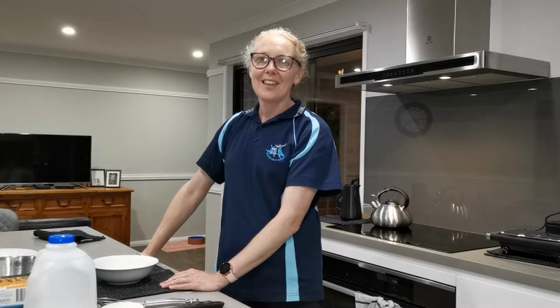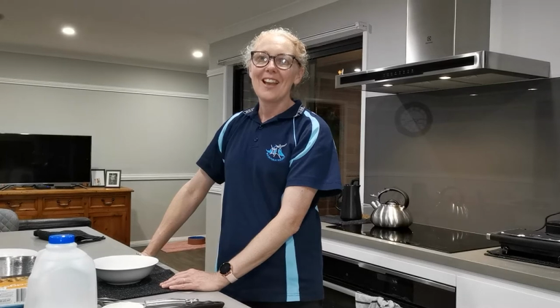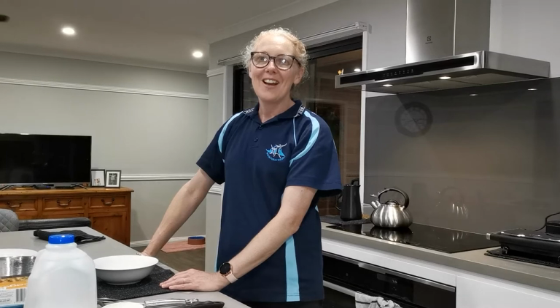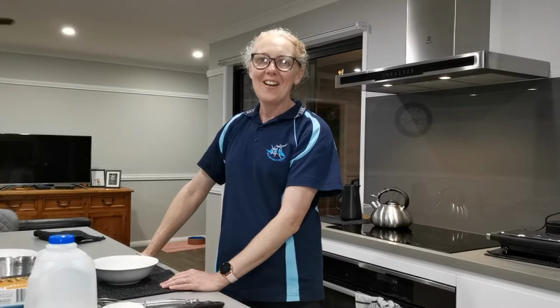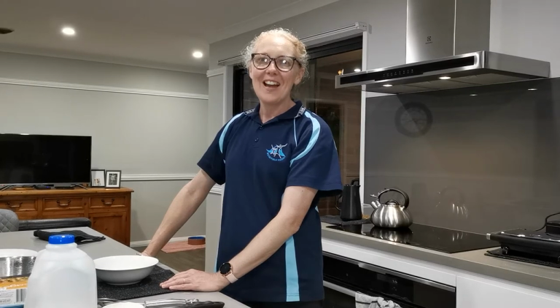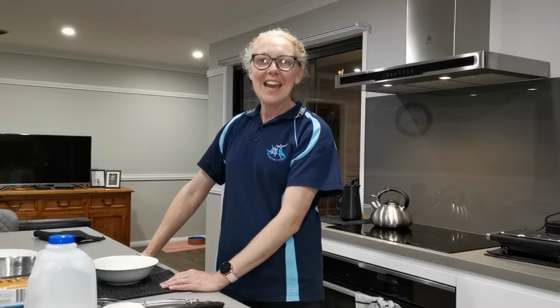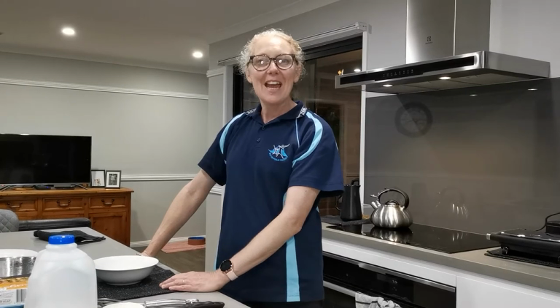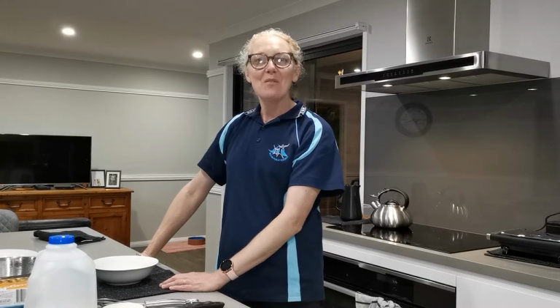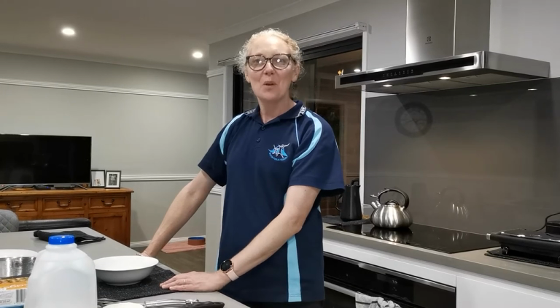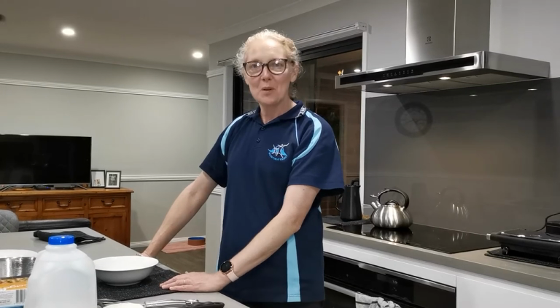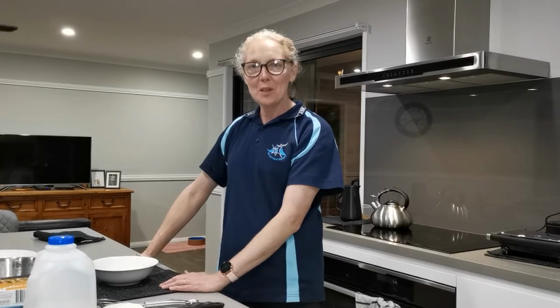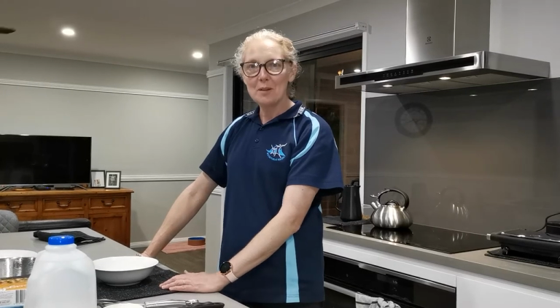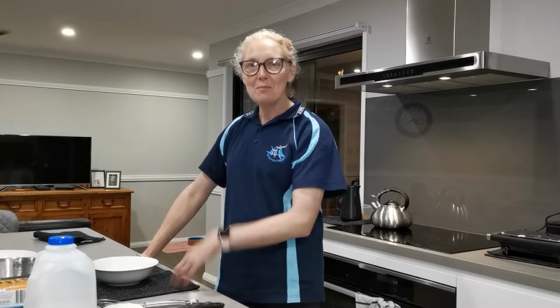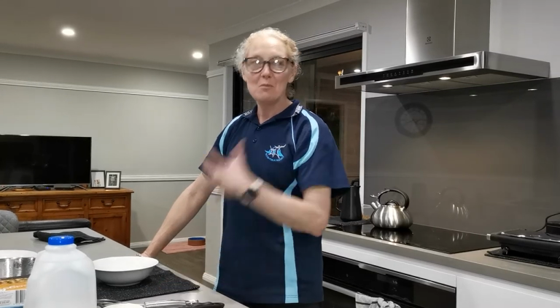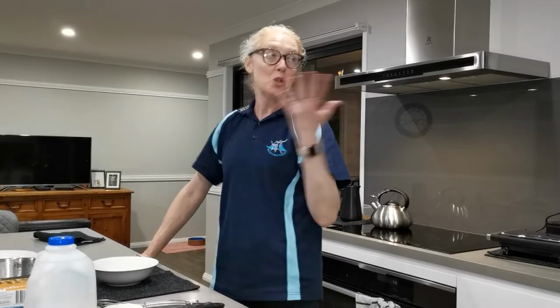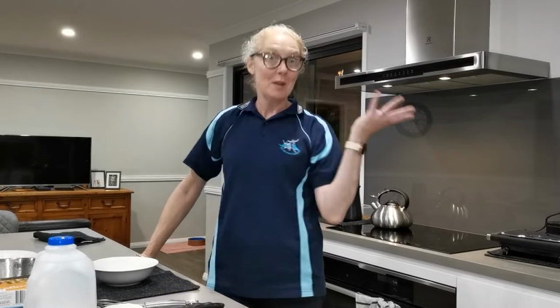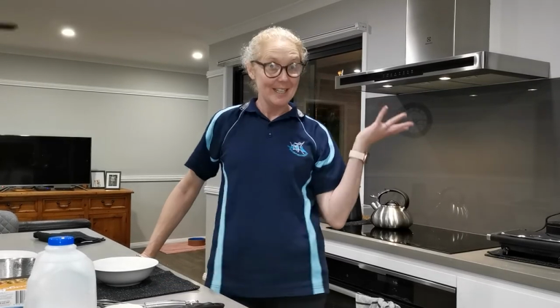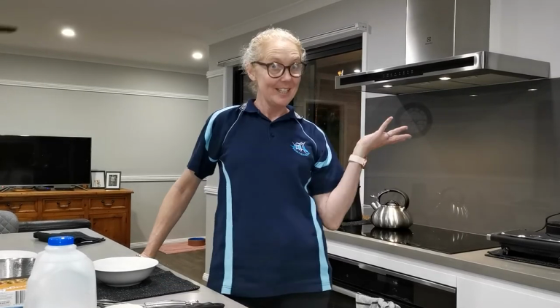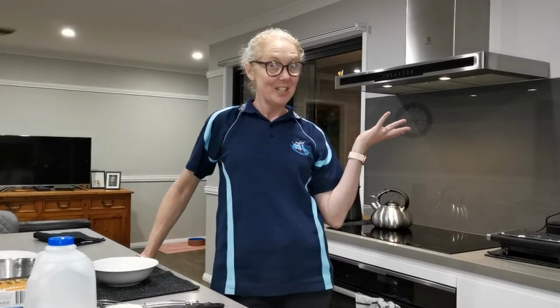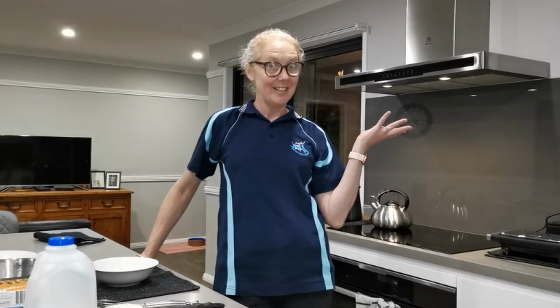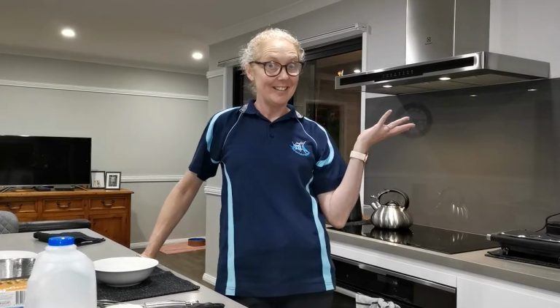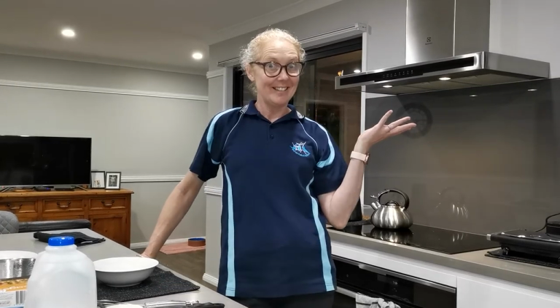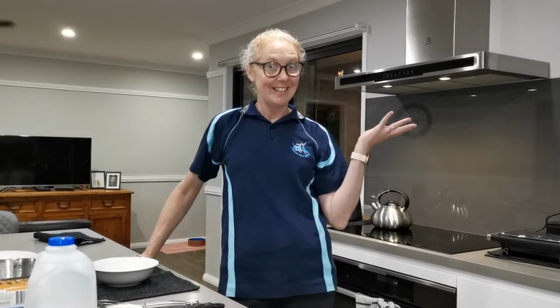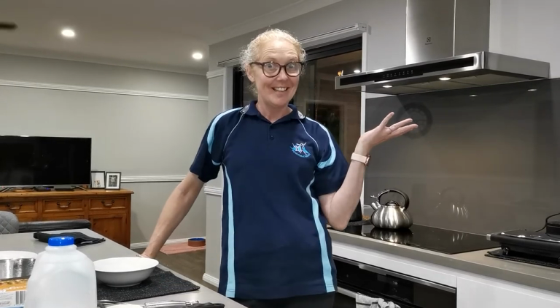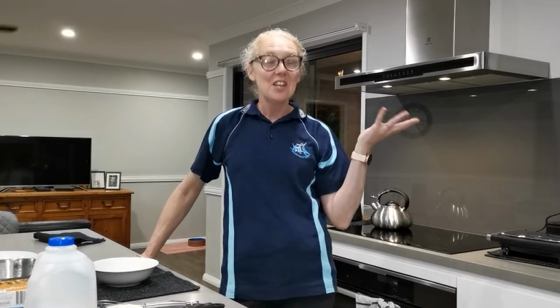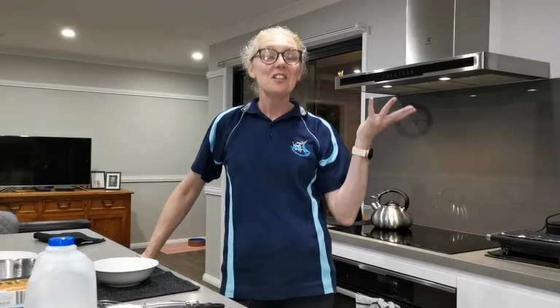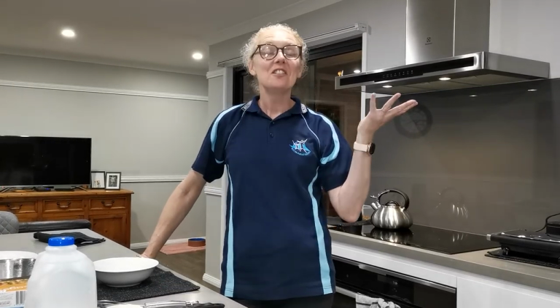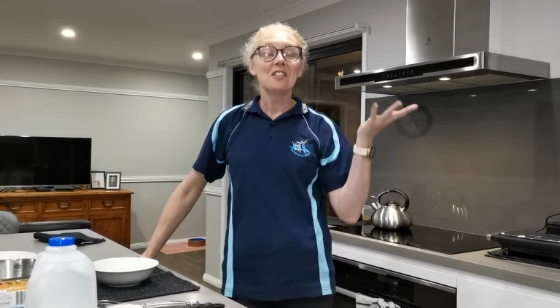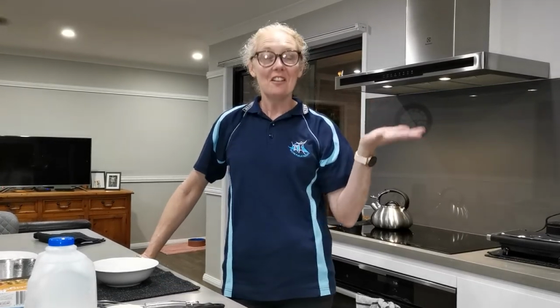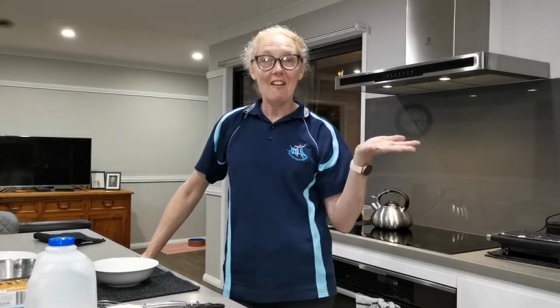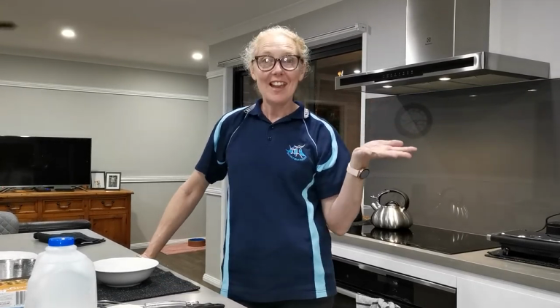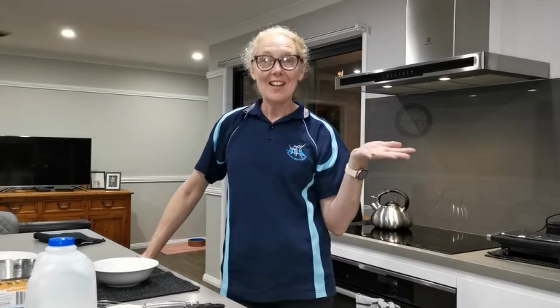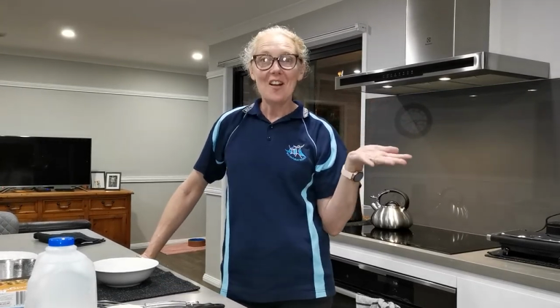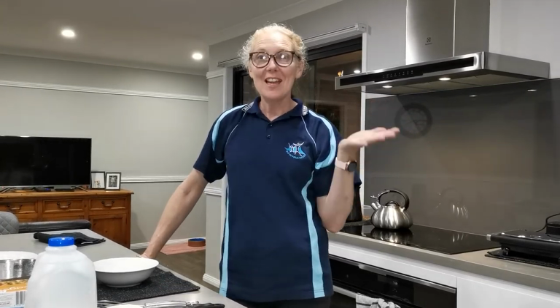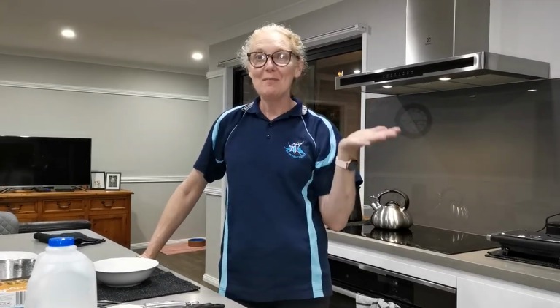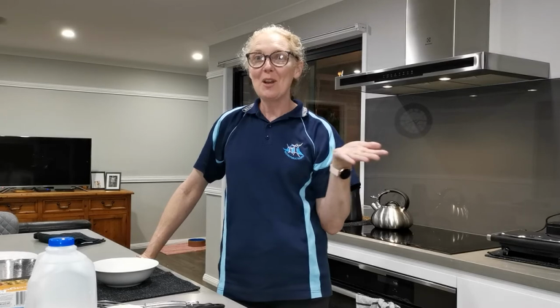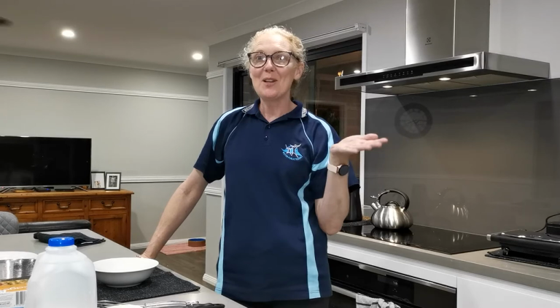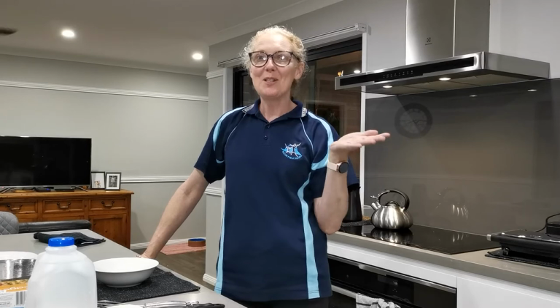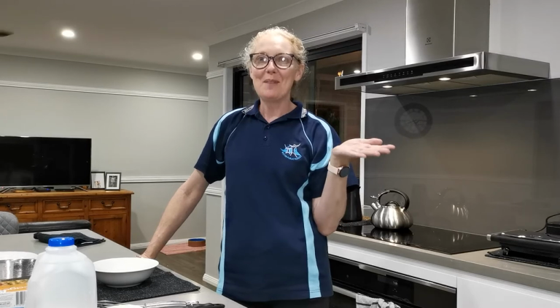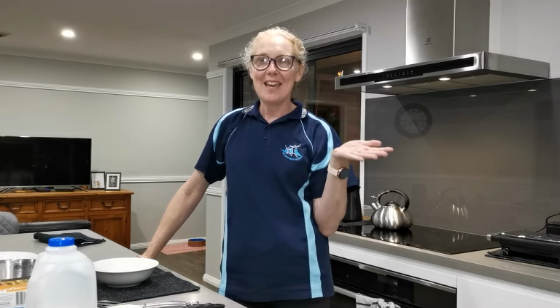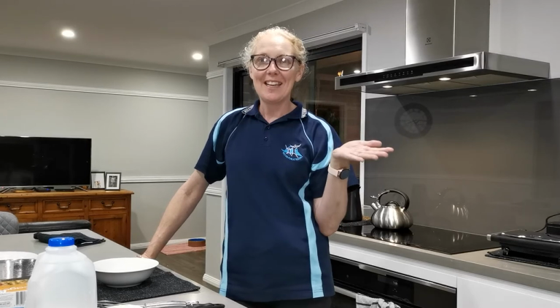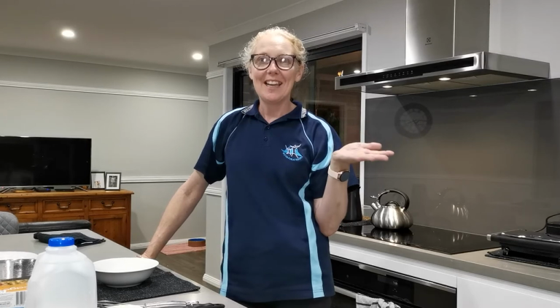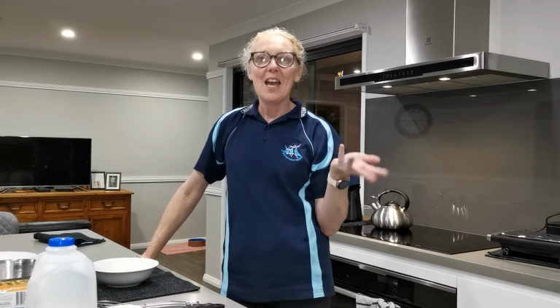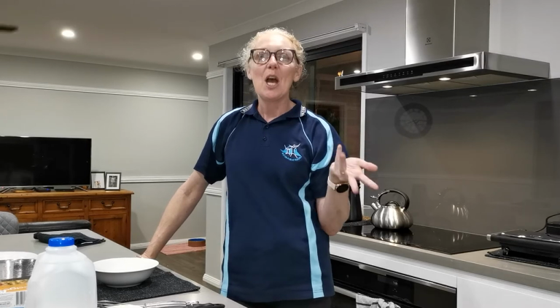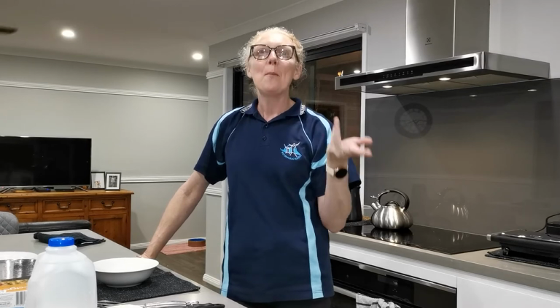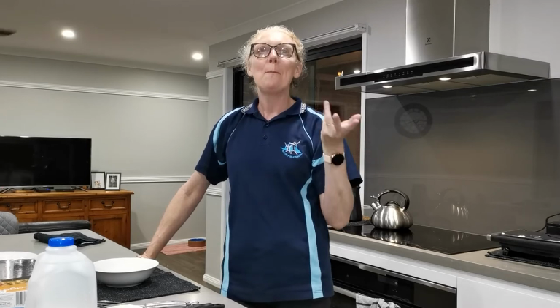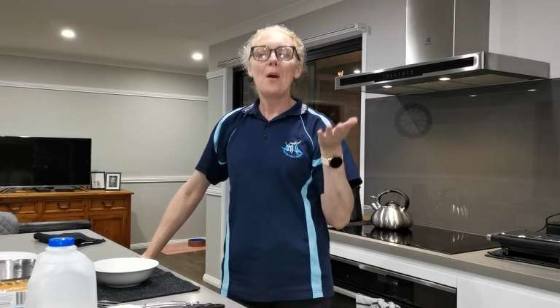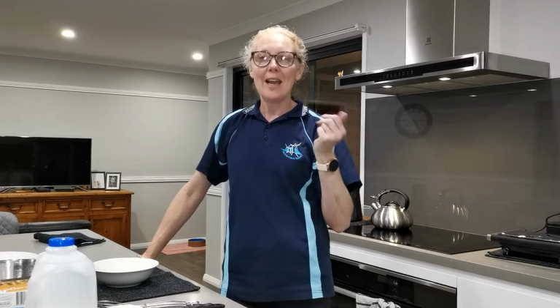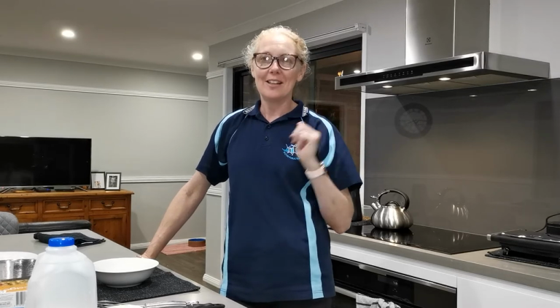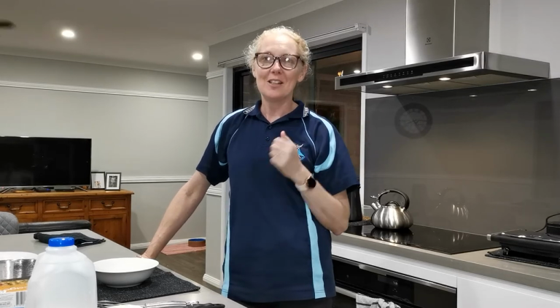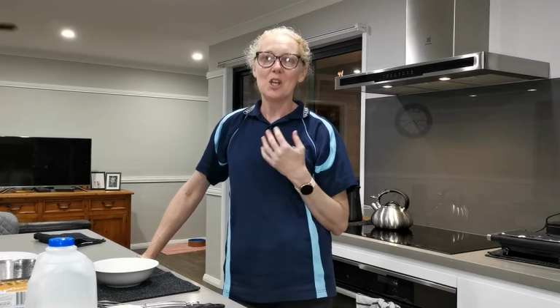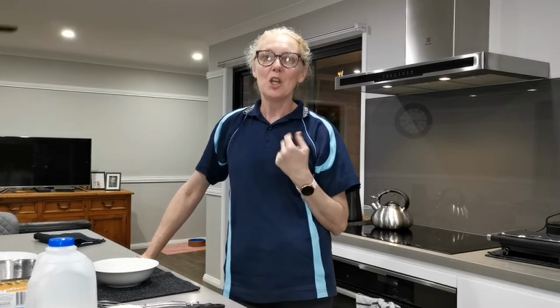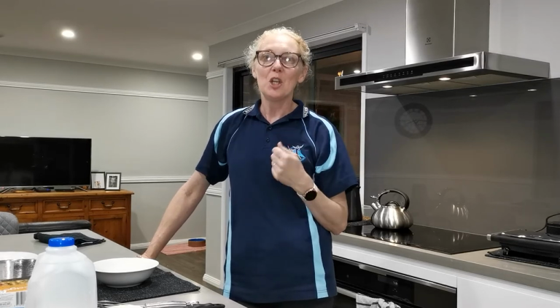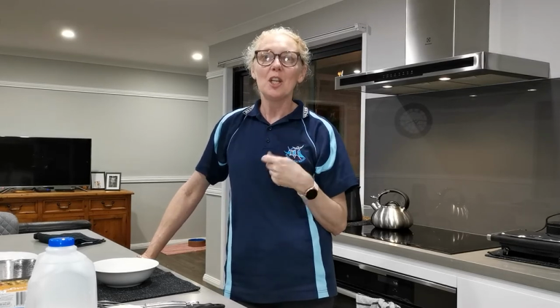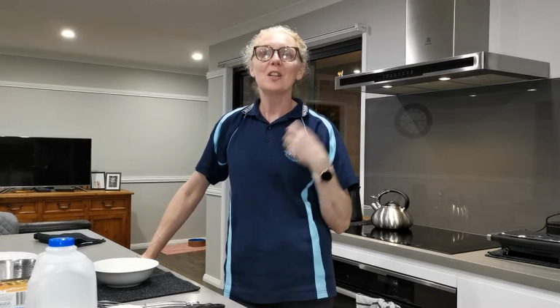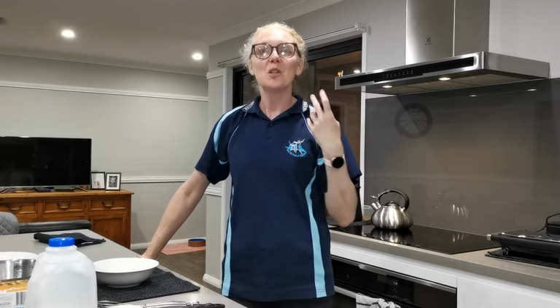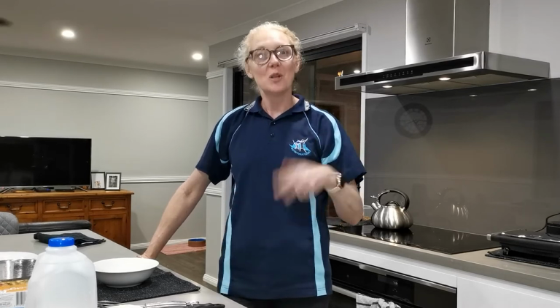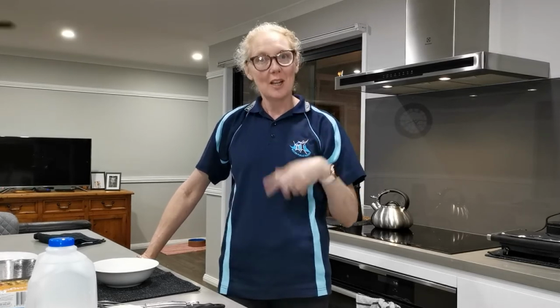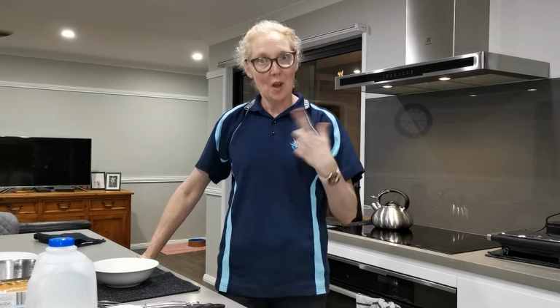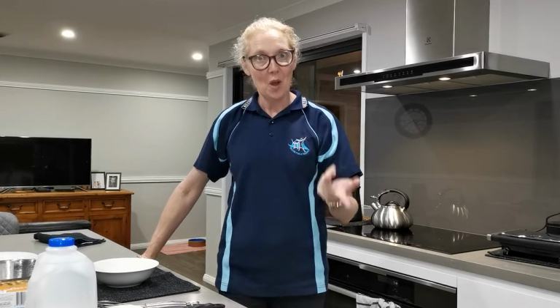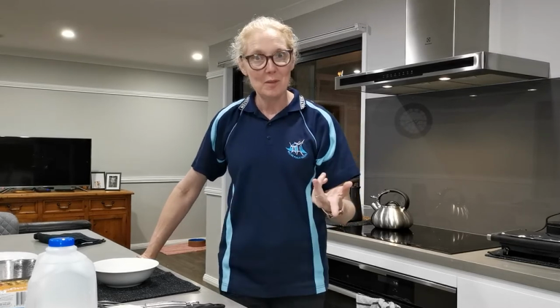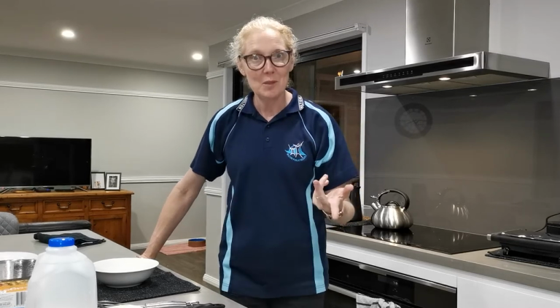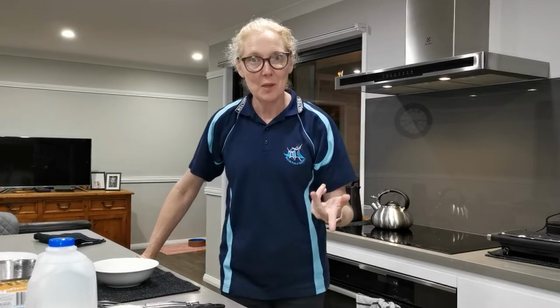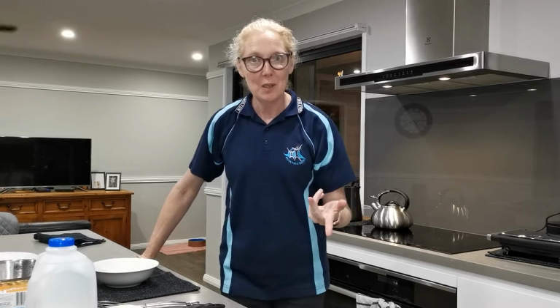Hi and welcome to my kitchen. Tonight I'm going to make pikelets so you can do it at home as well.